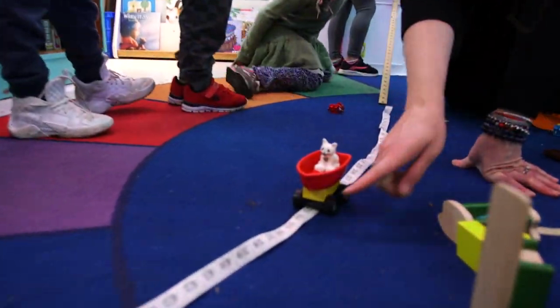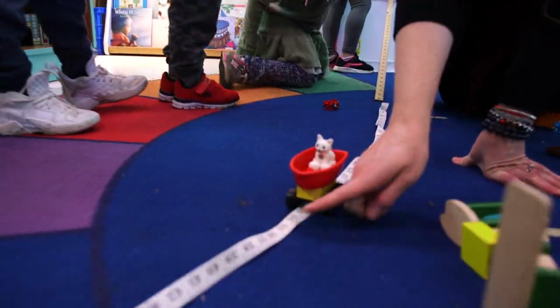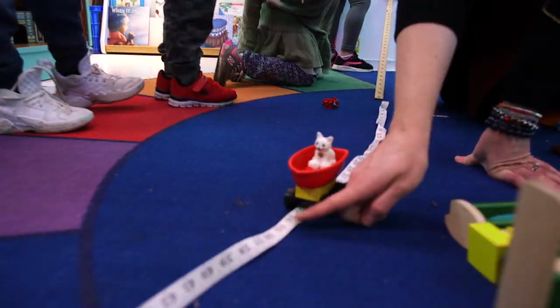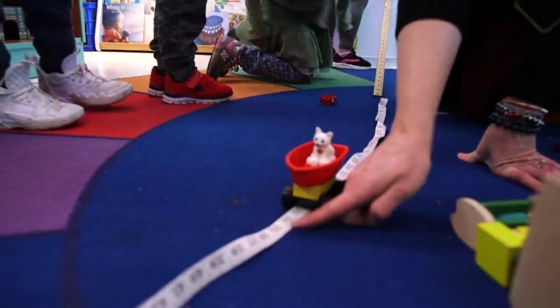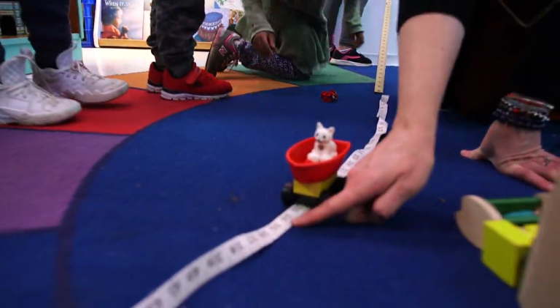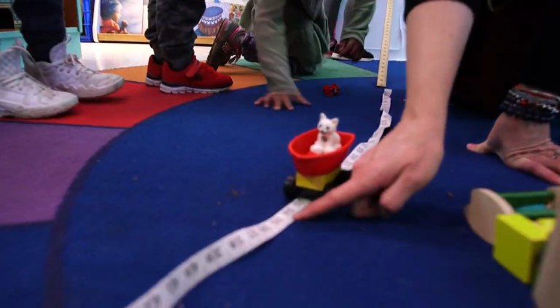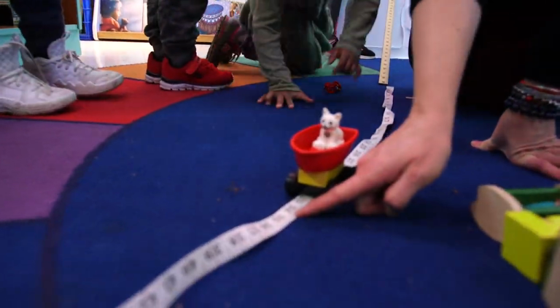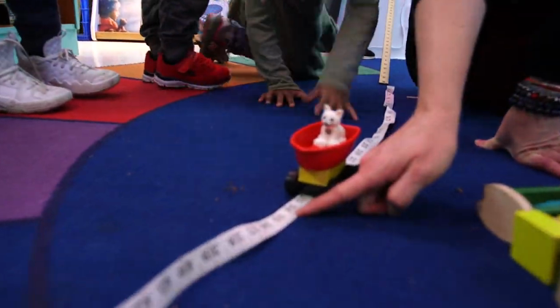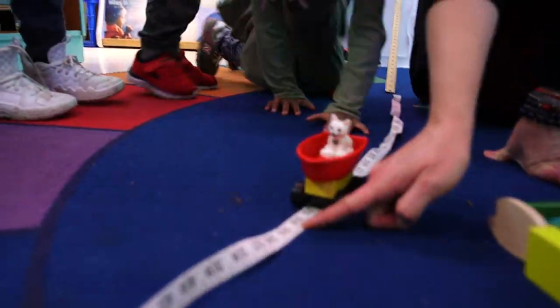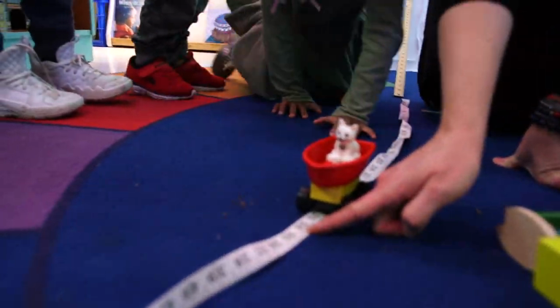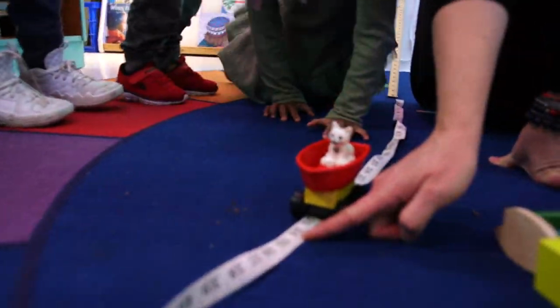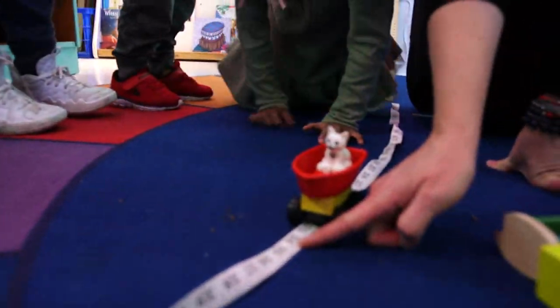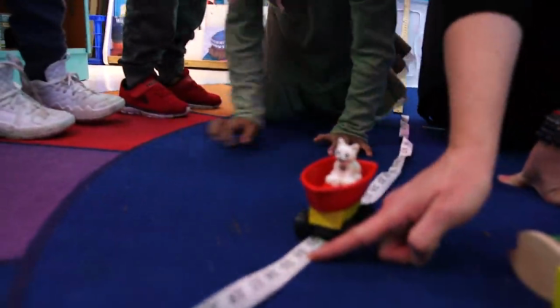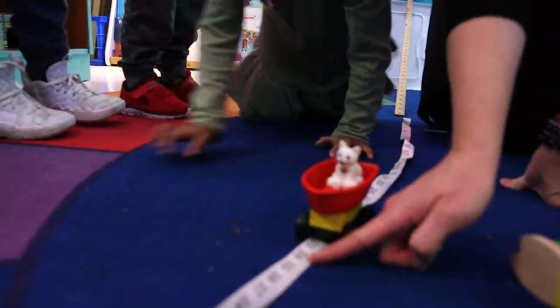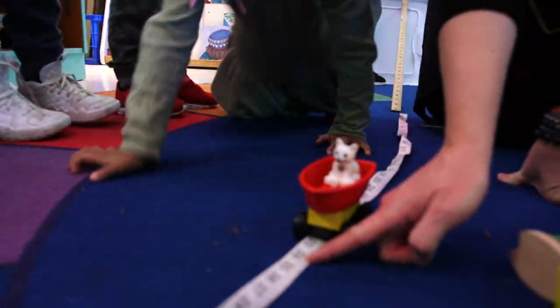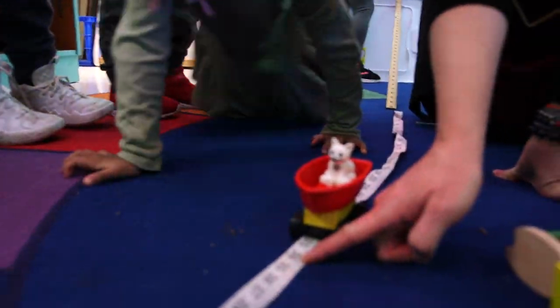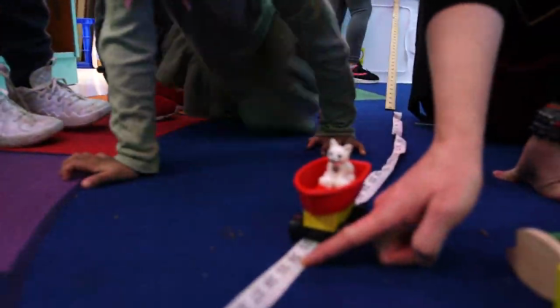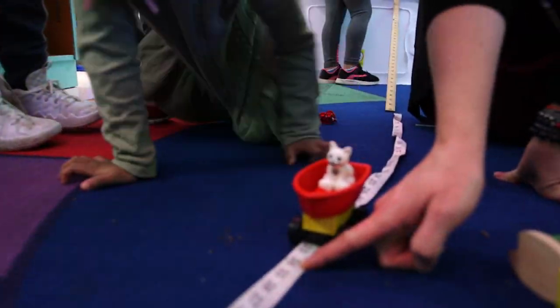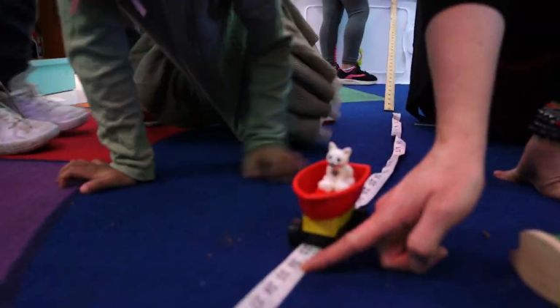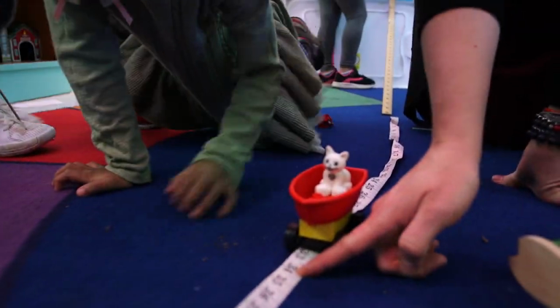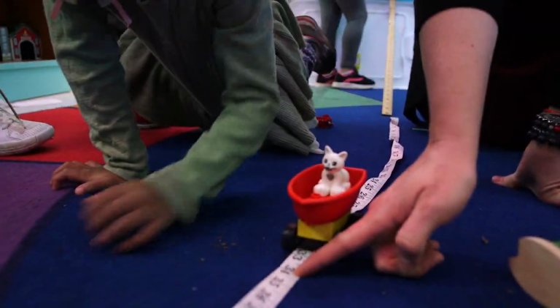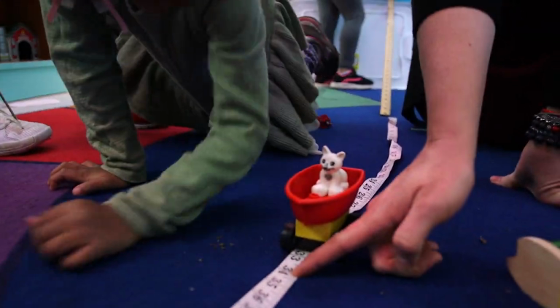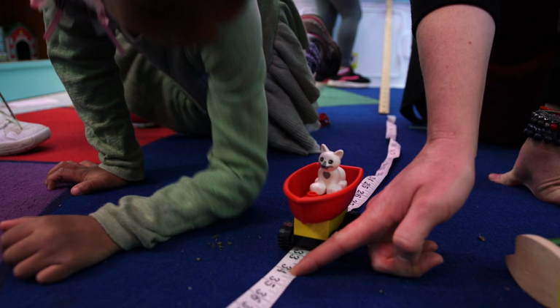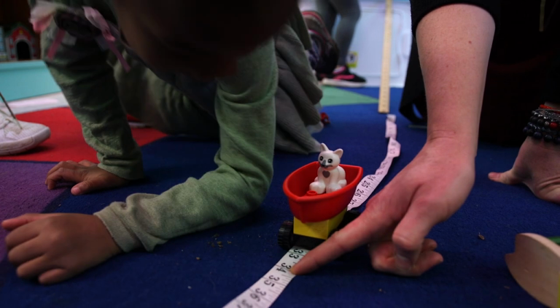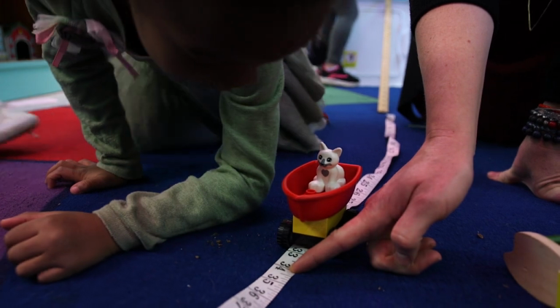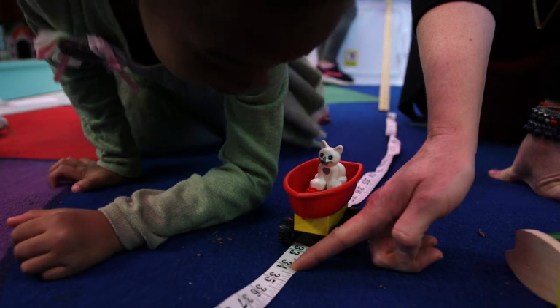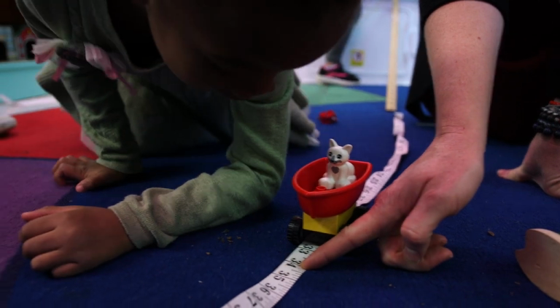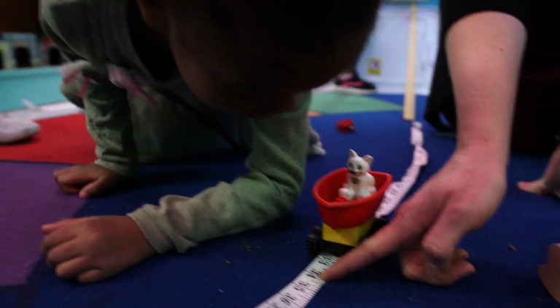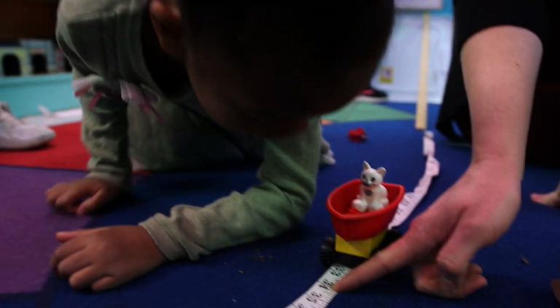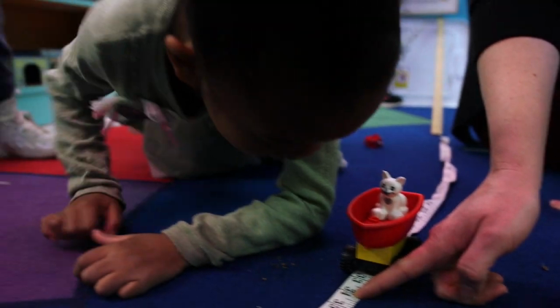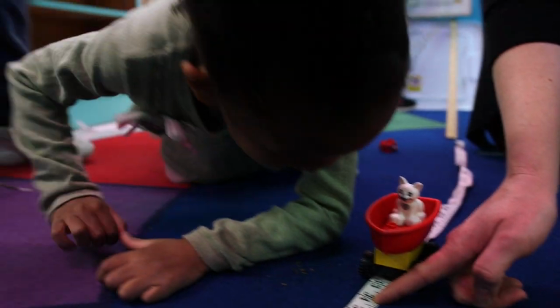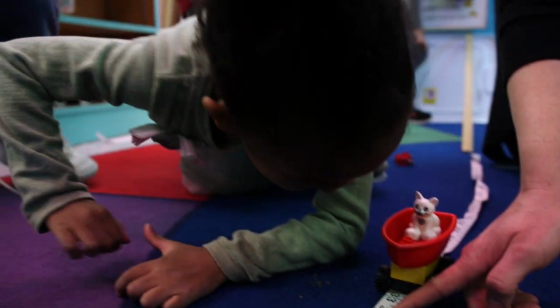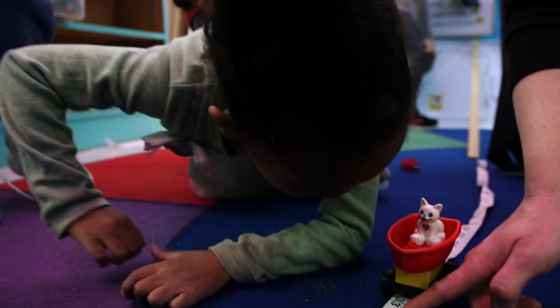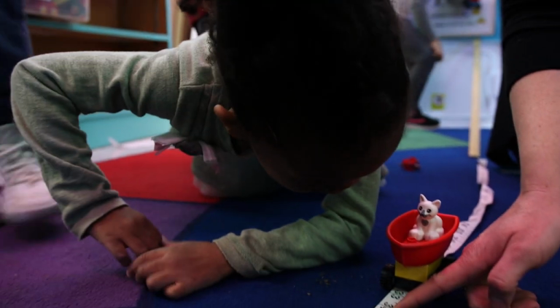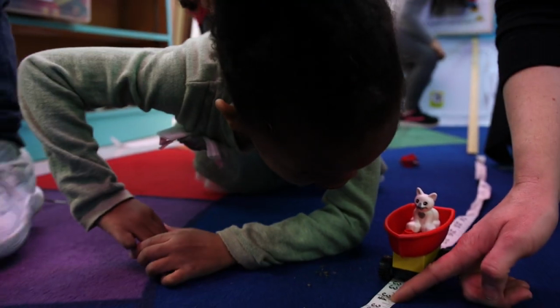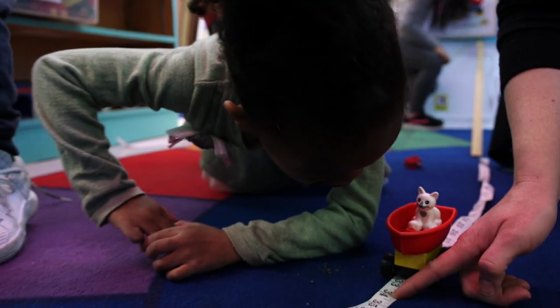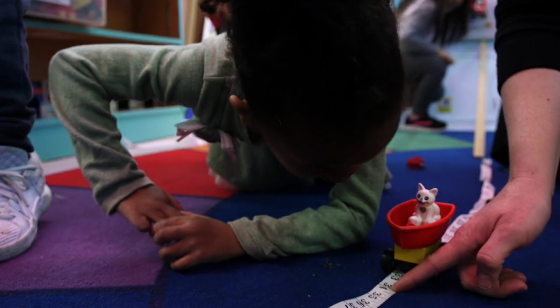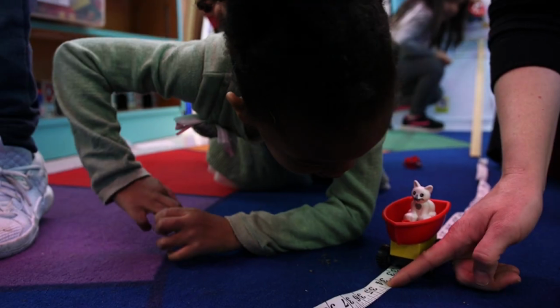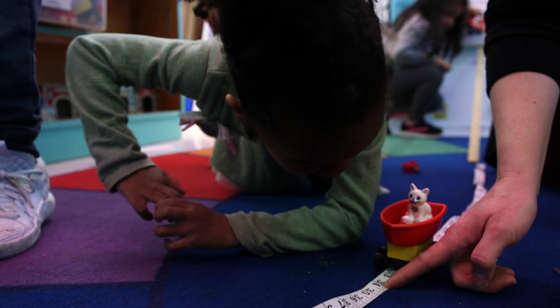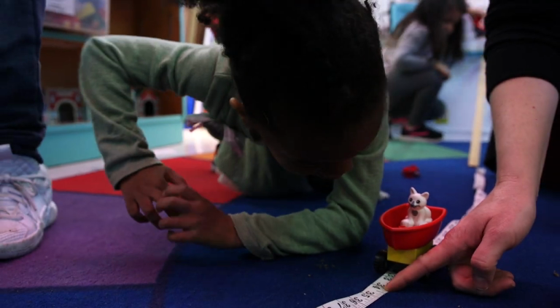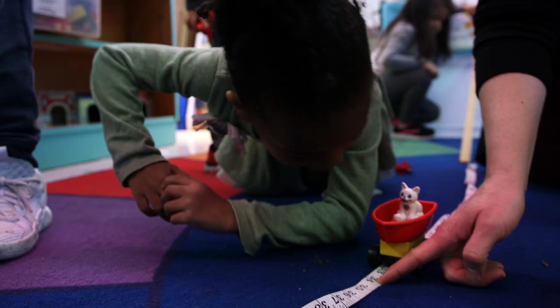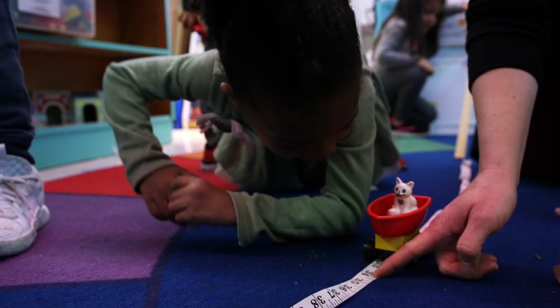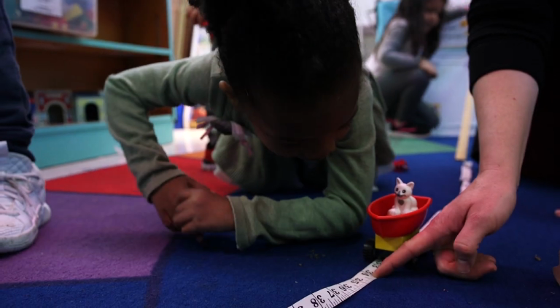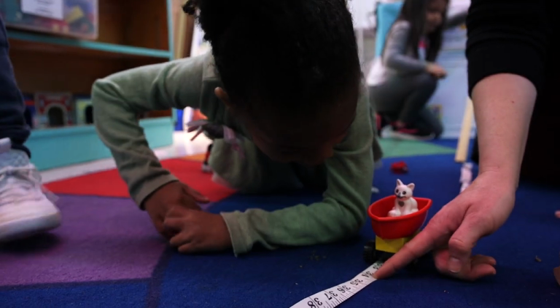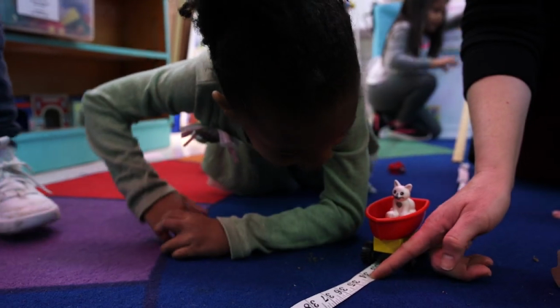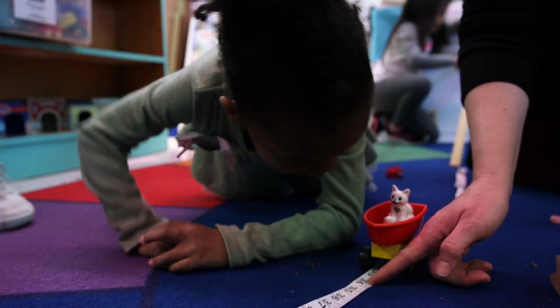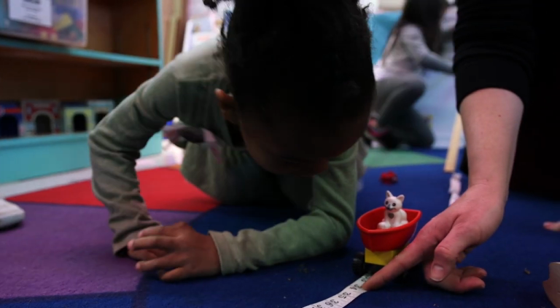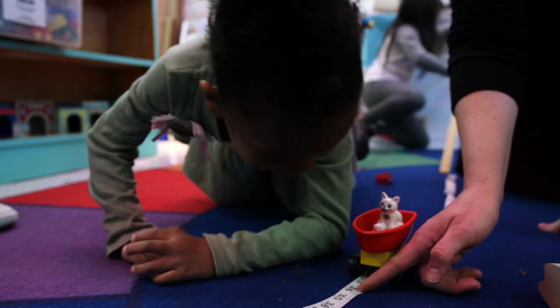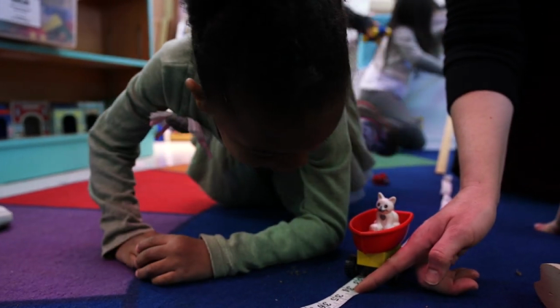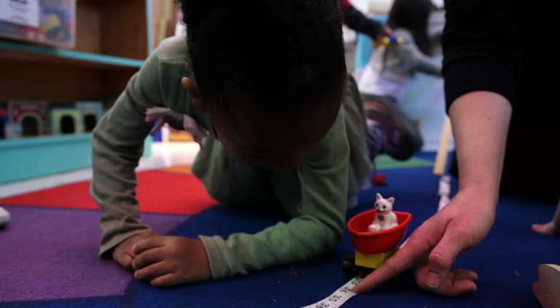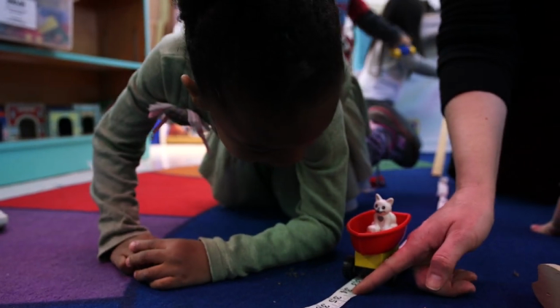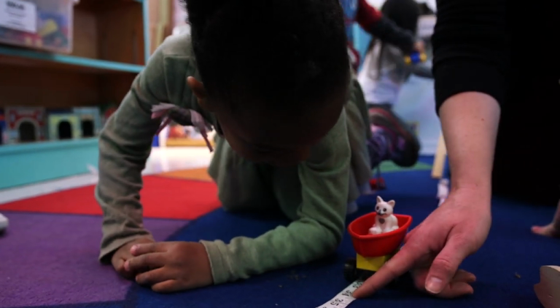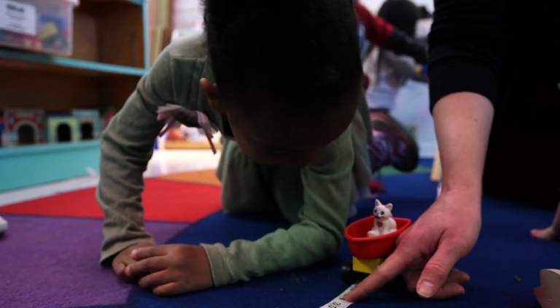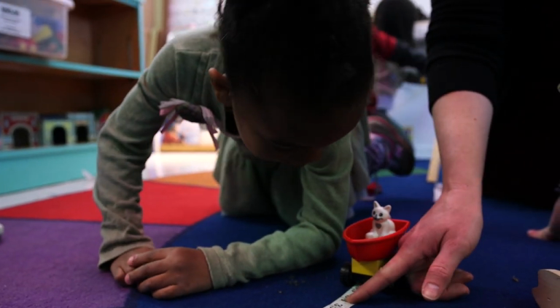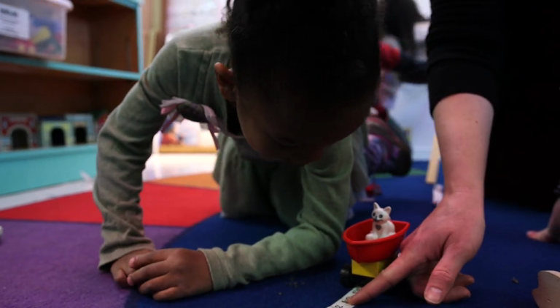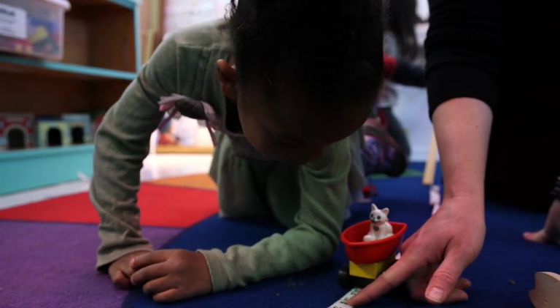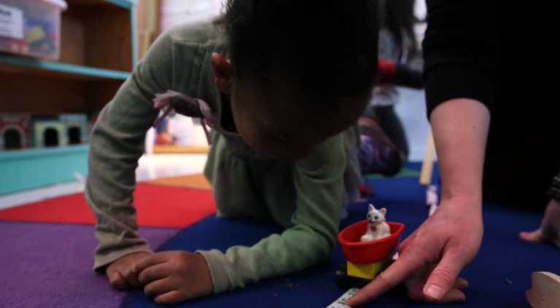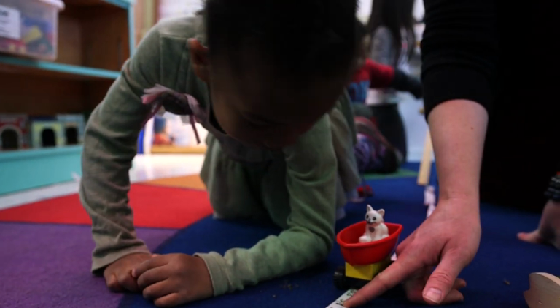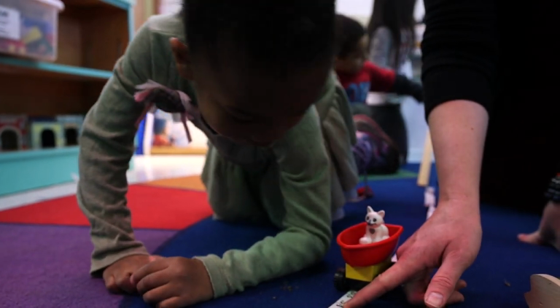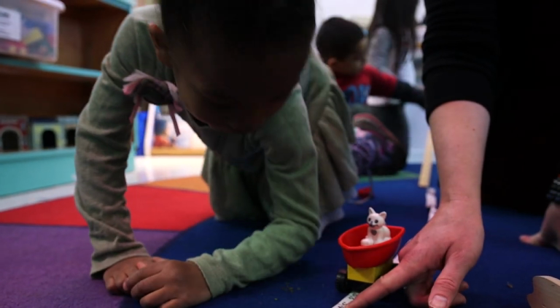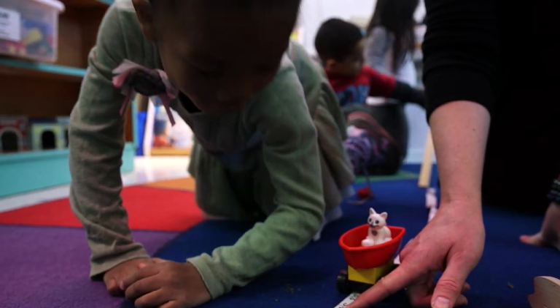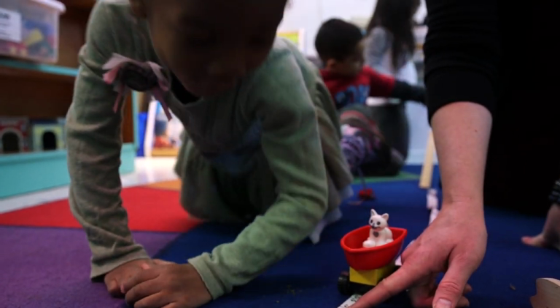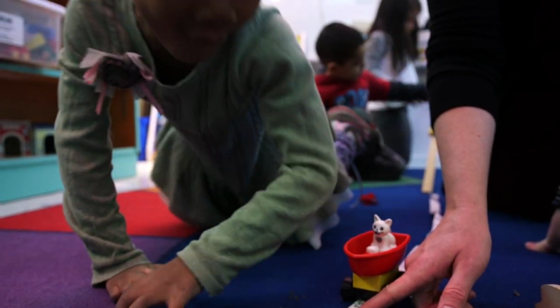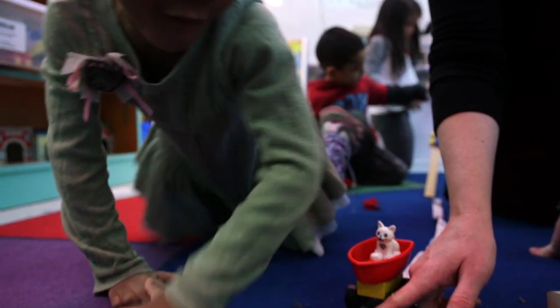It went all the way to — what are those numbers, Amina? 14! A three and a four!